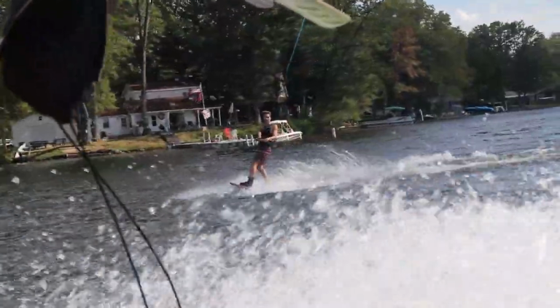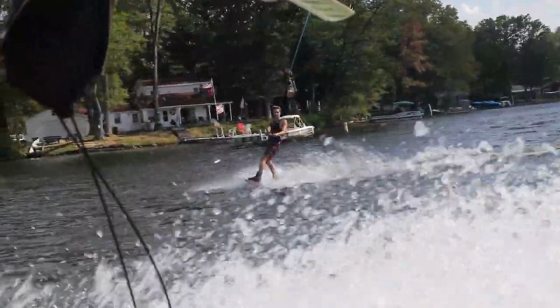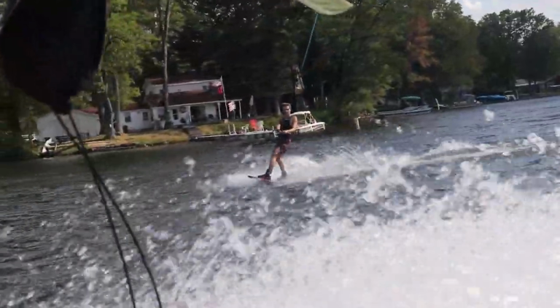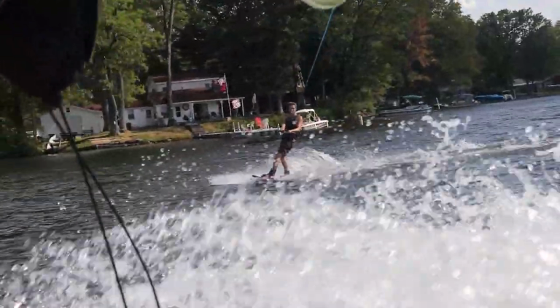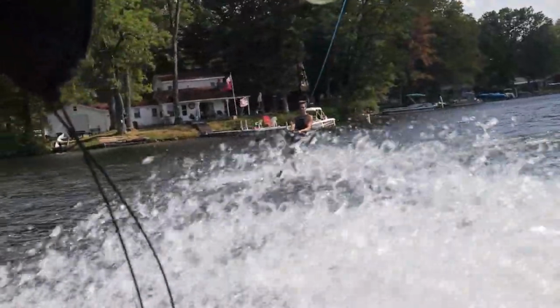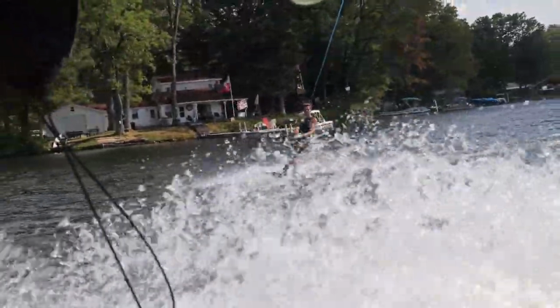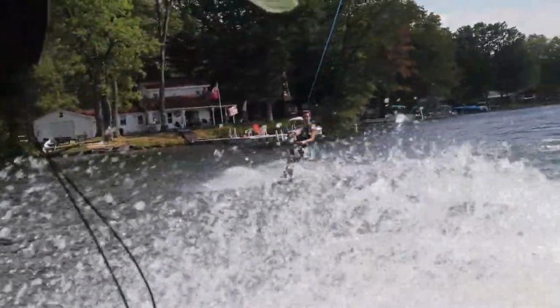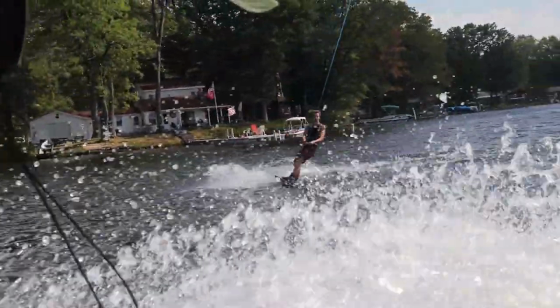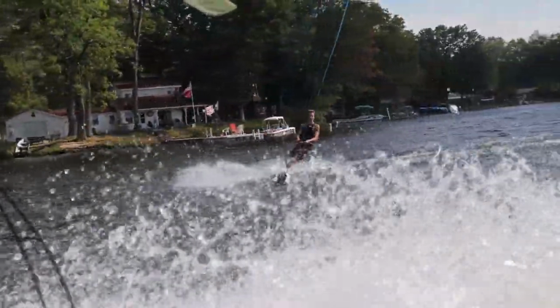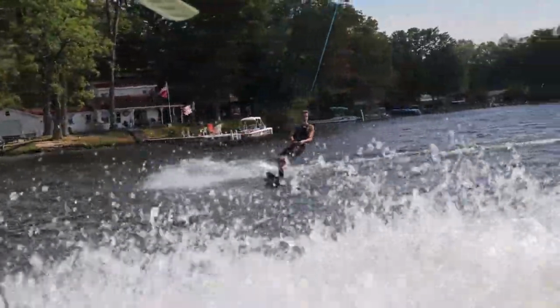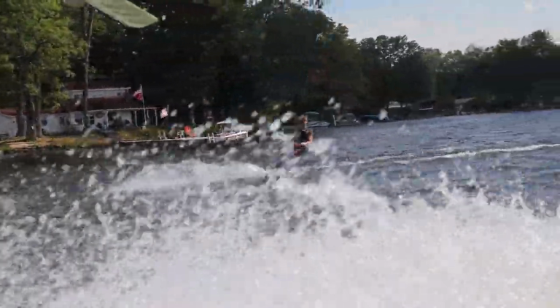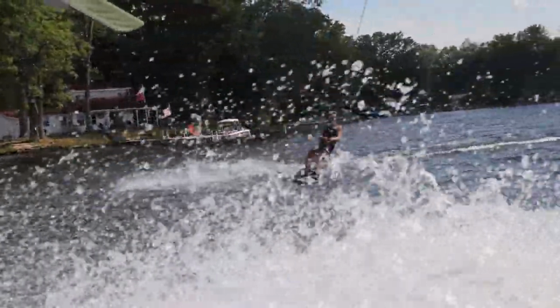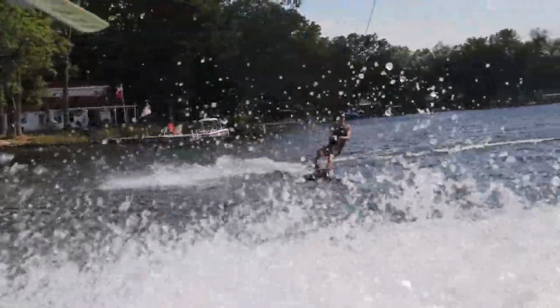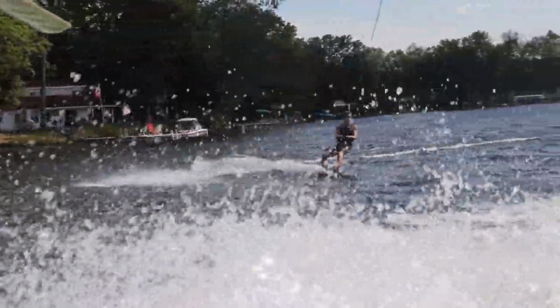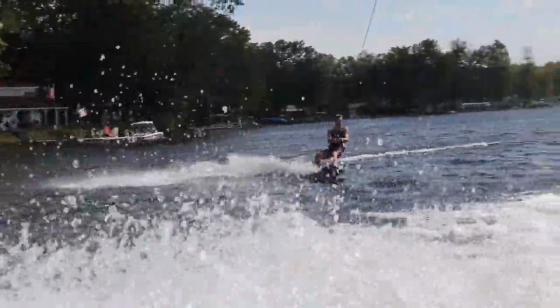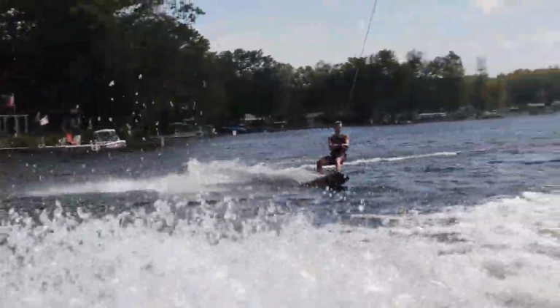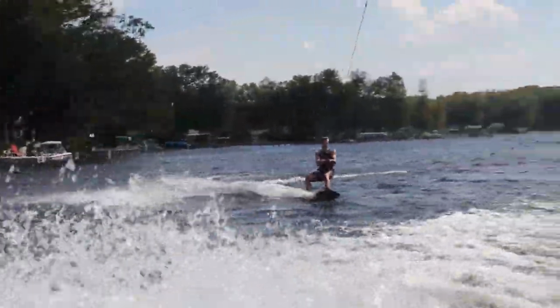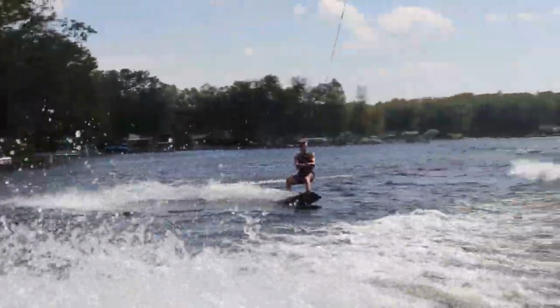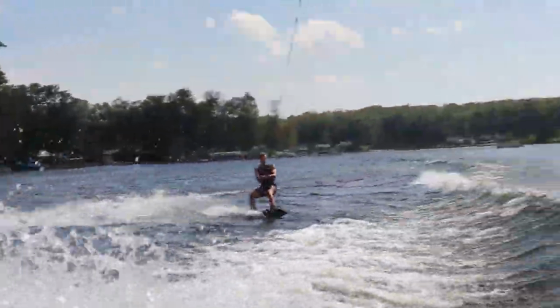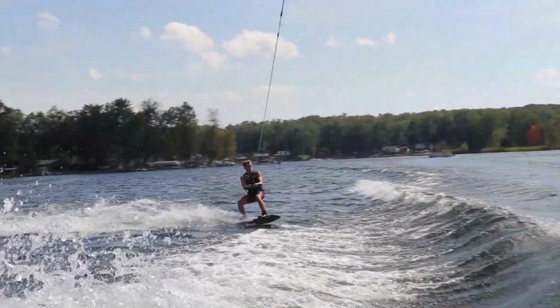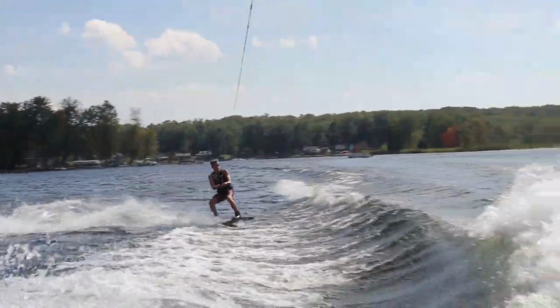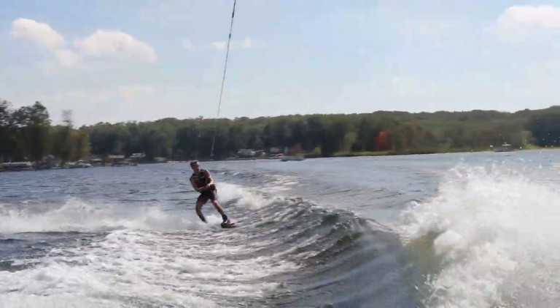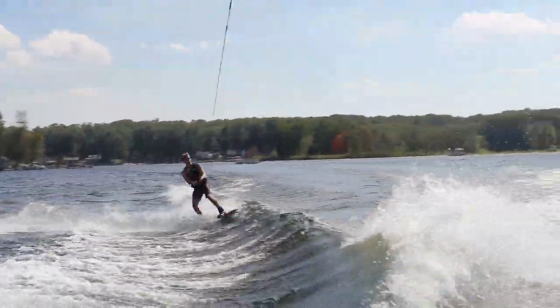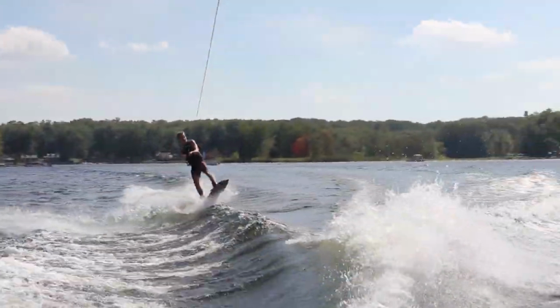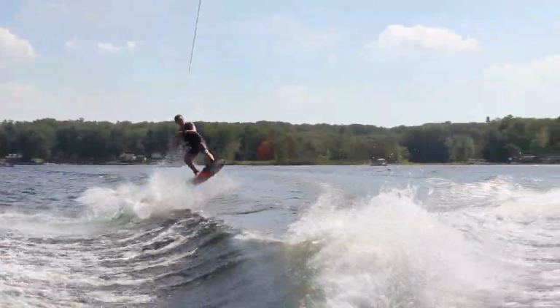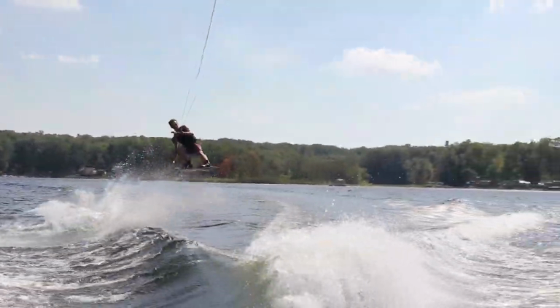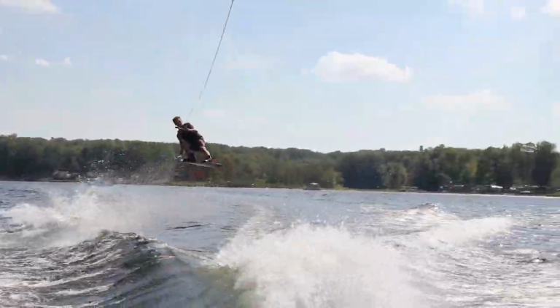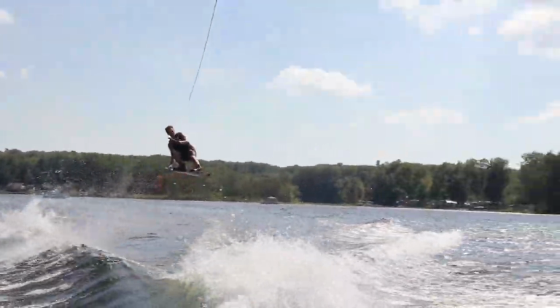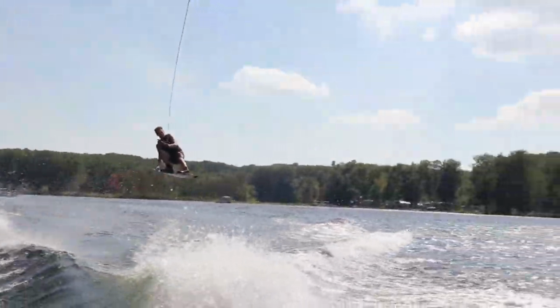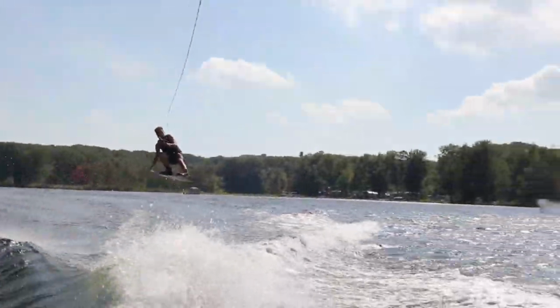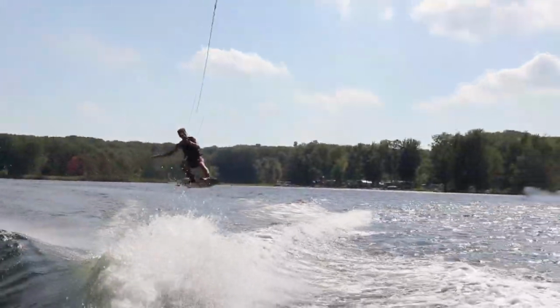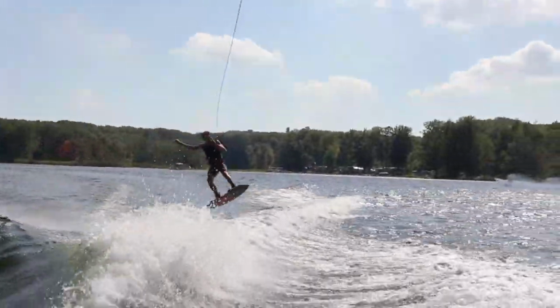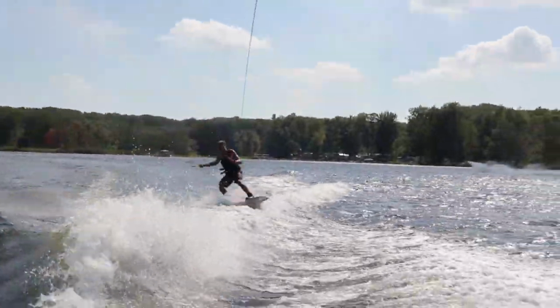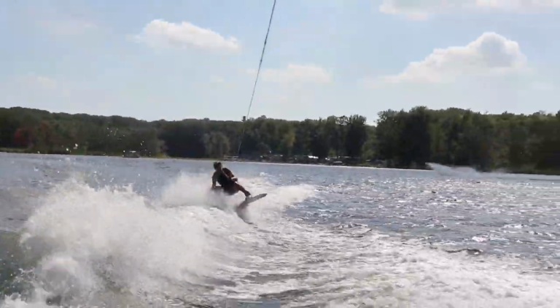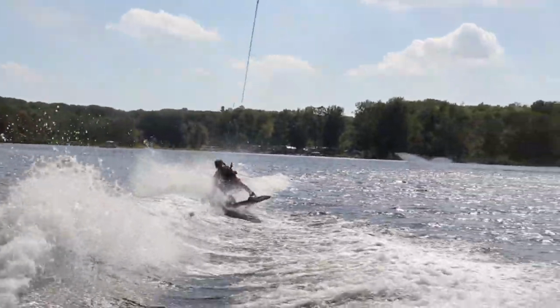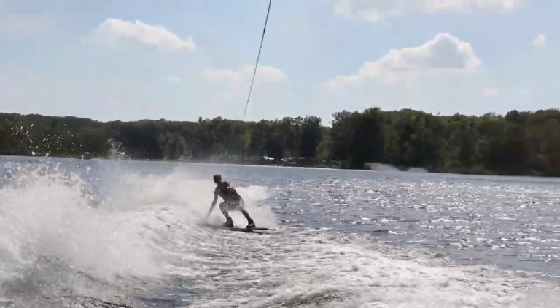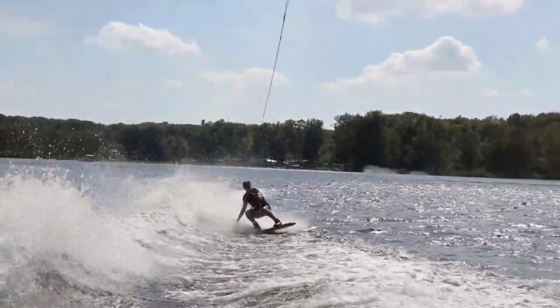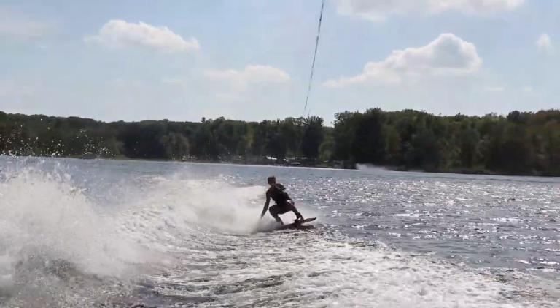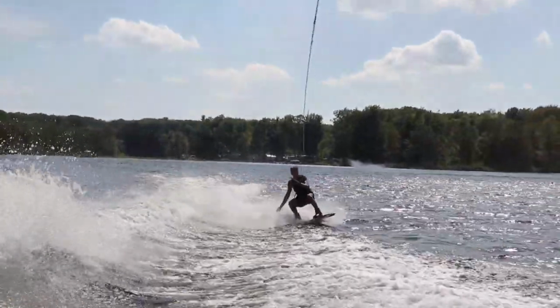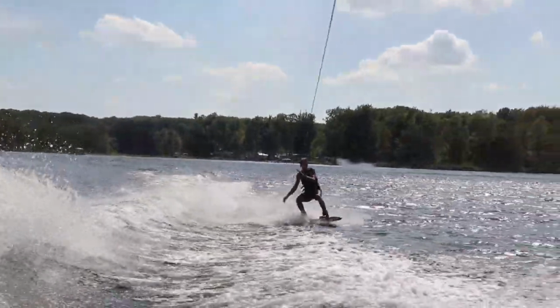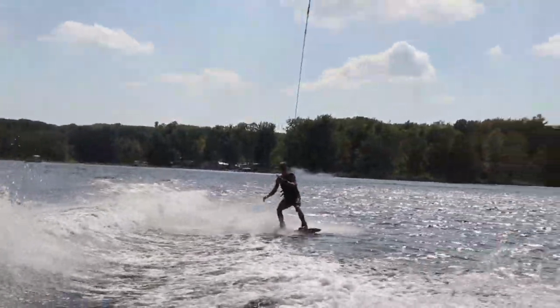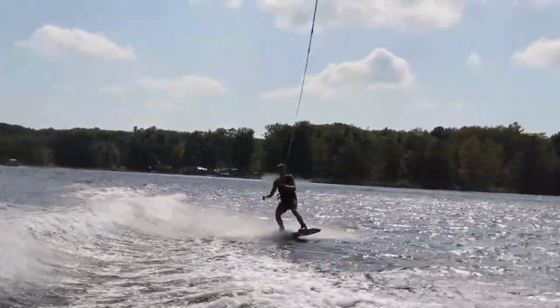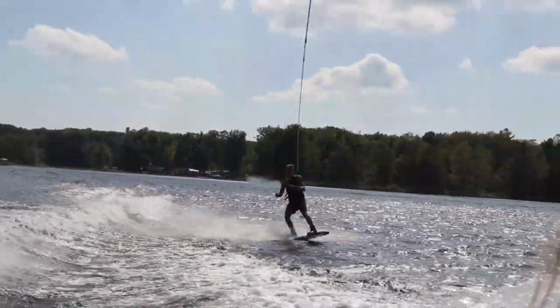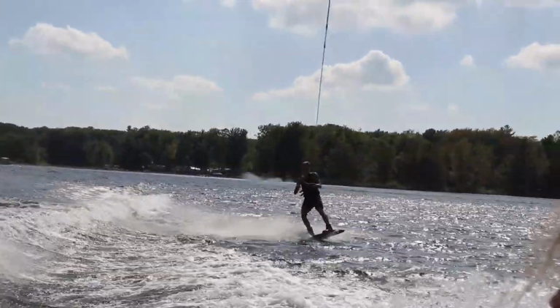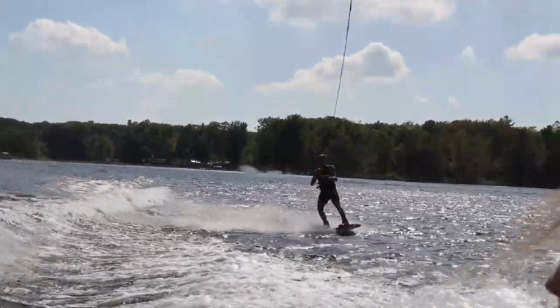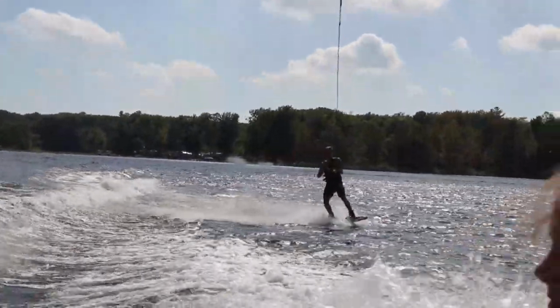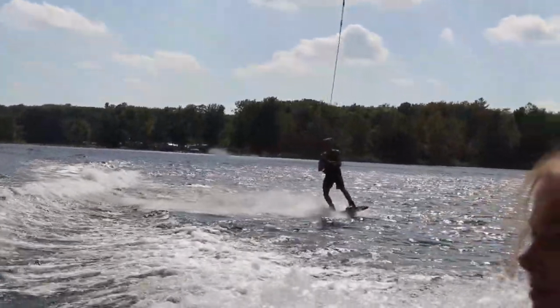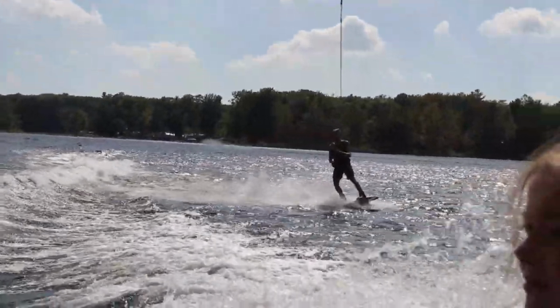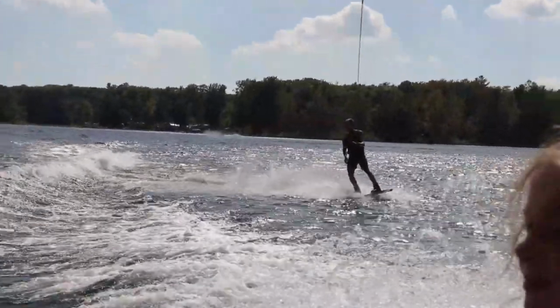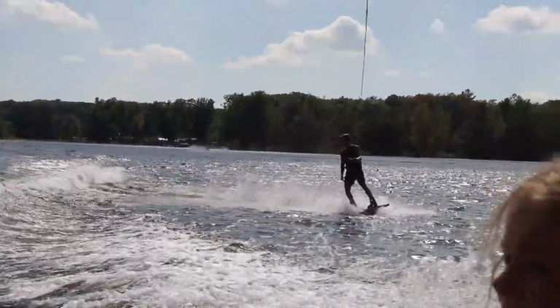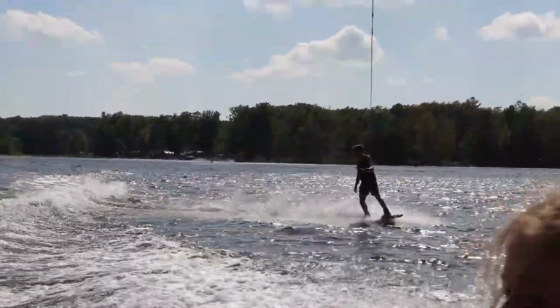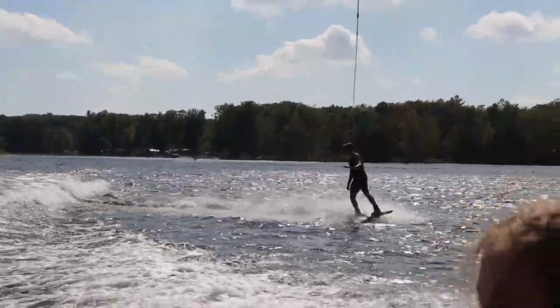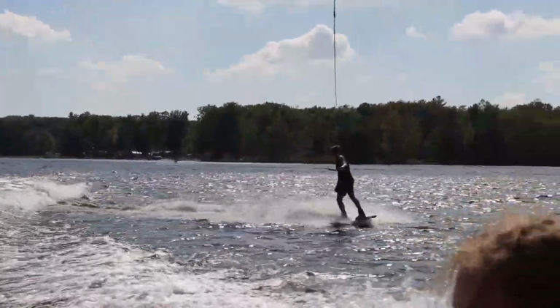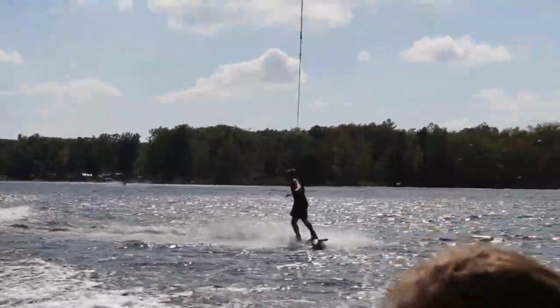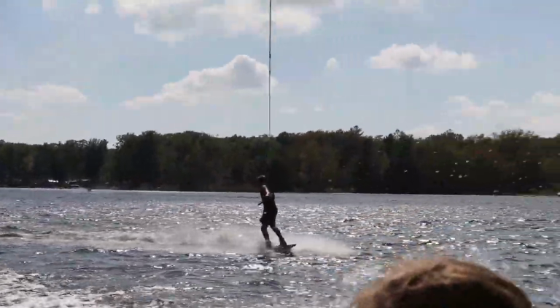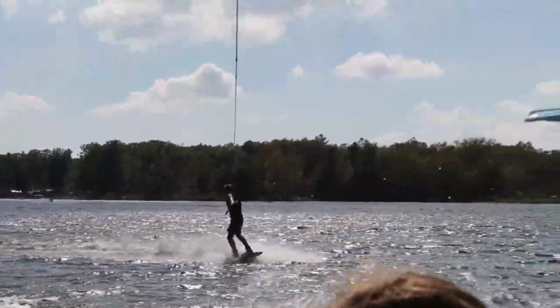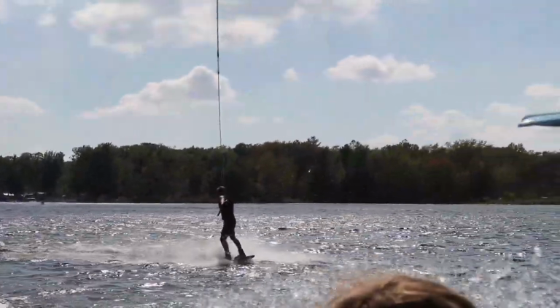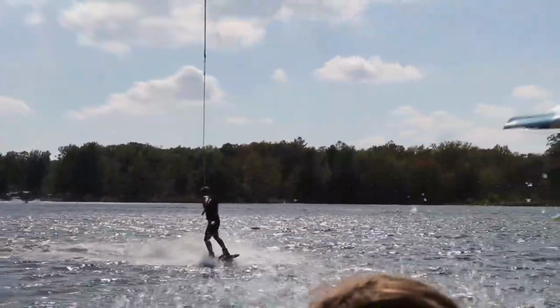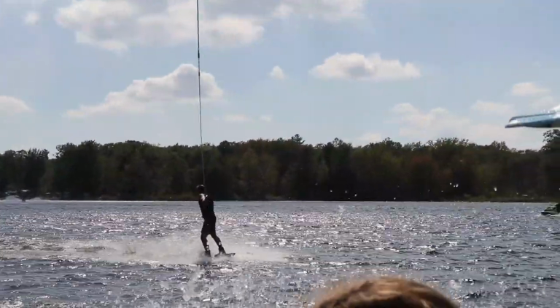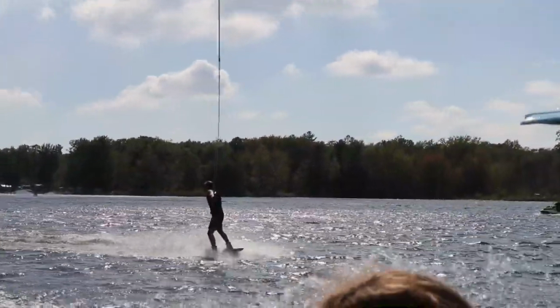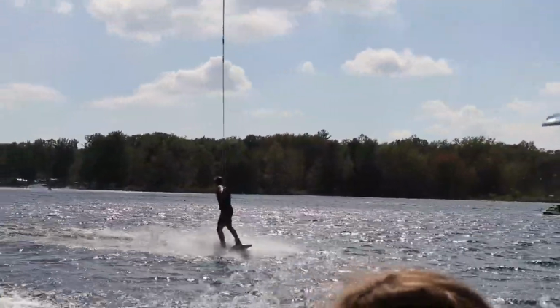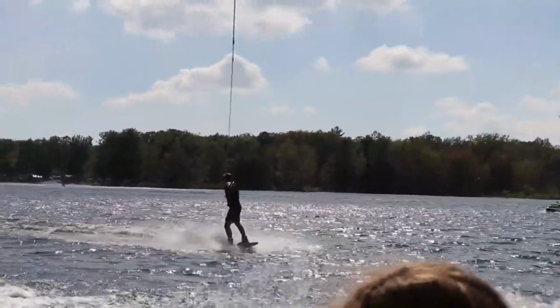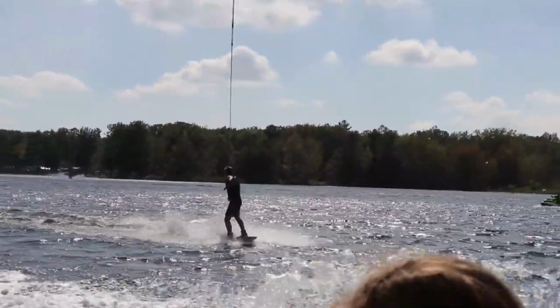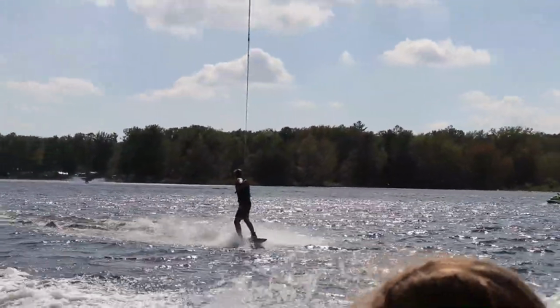So I went out on the water and I tried a couple one-wake backrolls. Here those are — we forgot to bring the camera with us, so sorry about the bad quality.